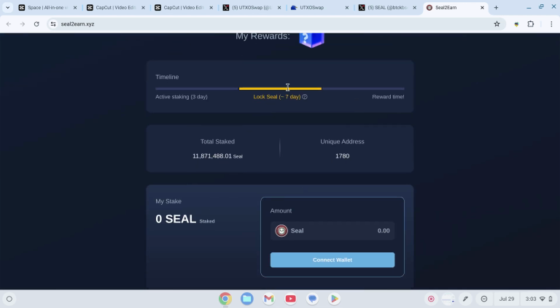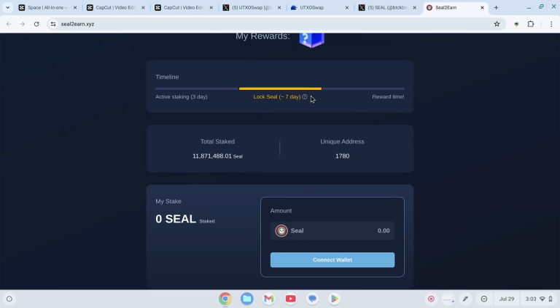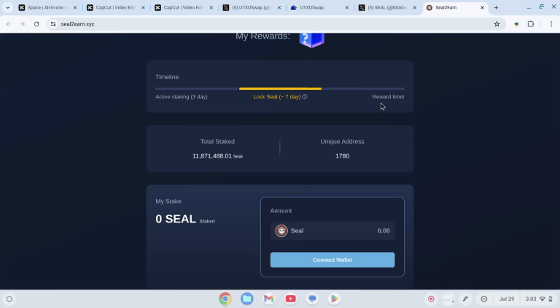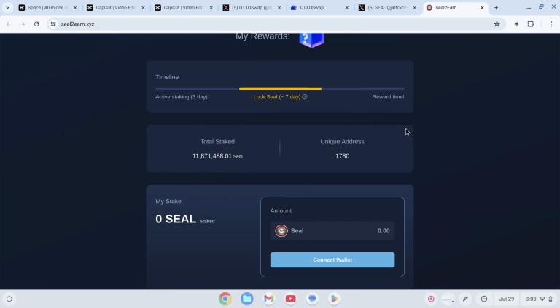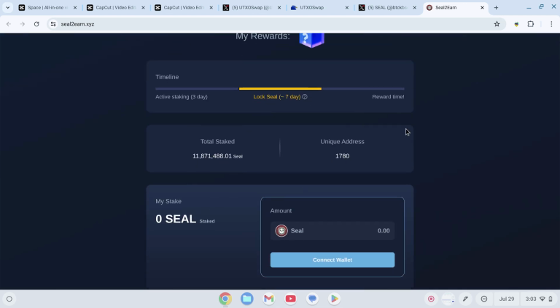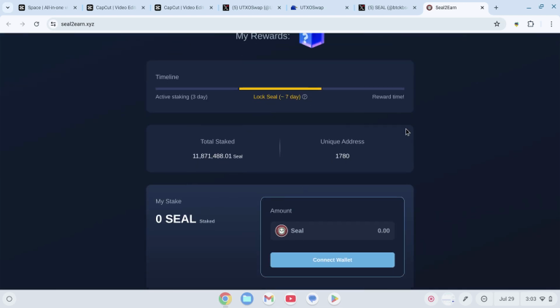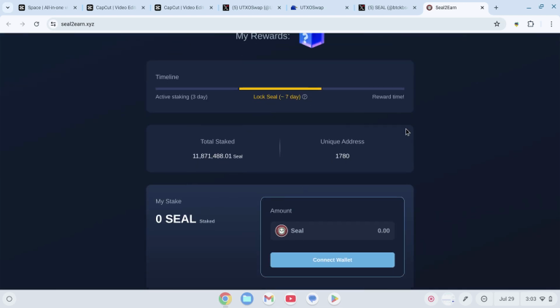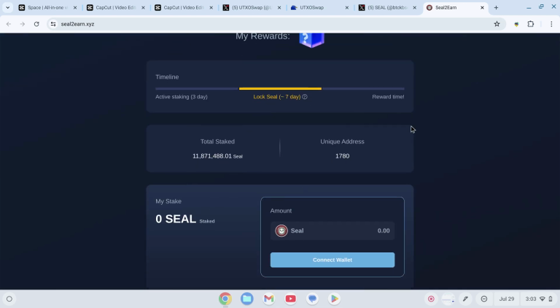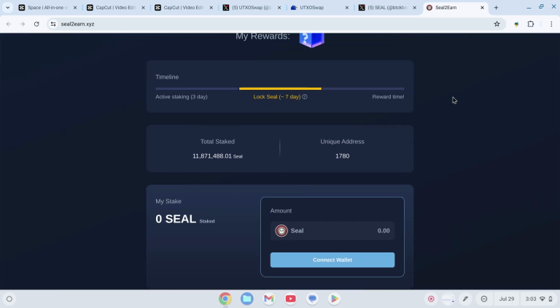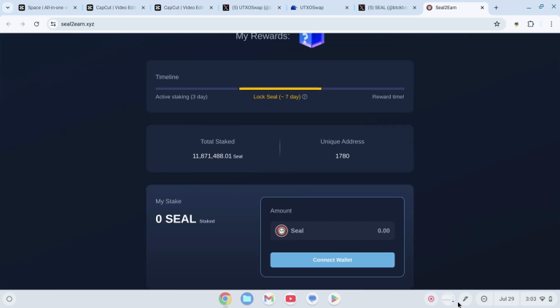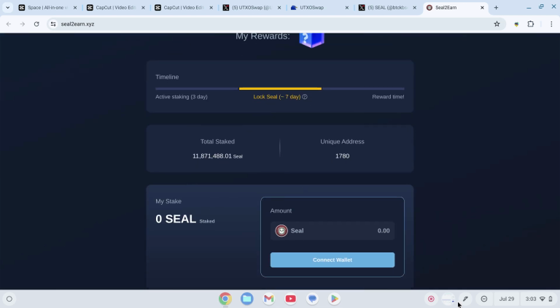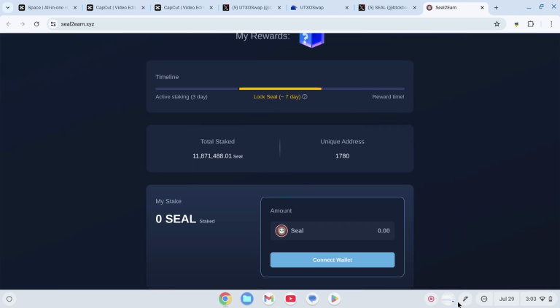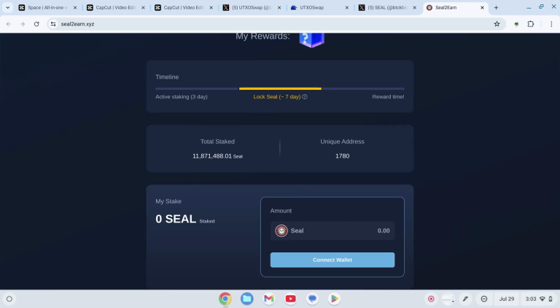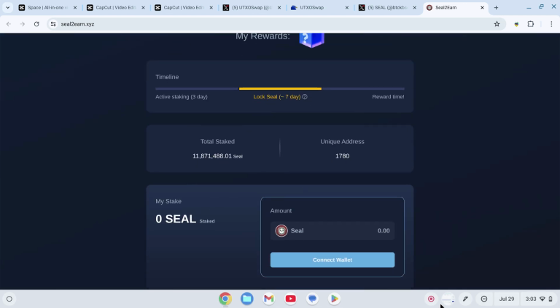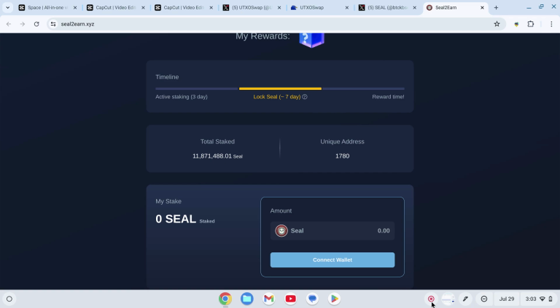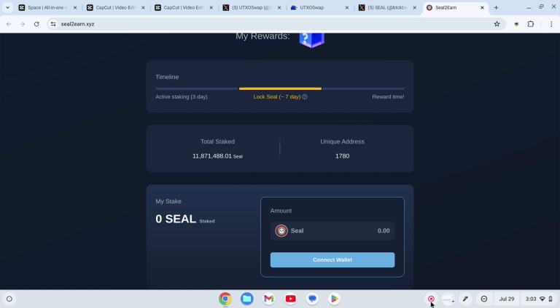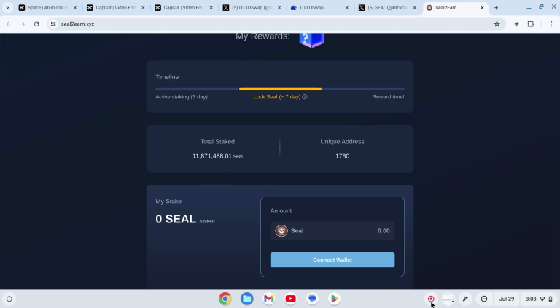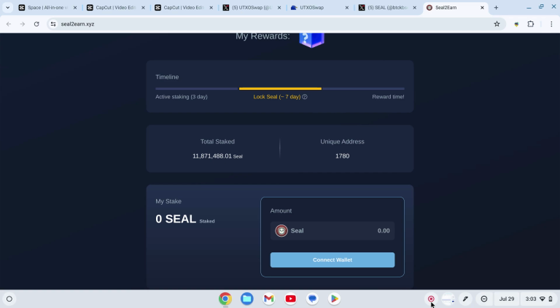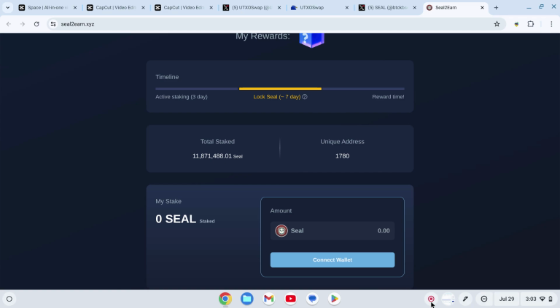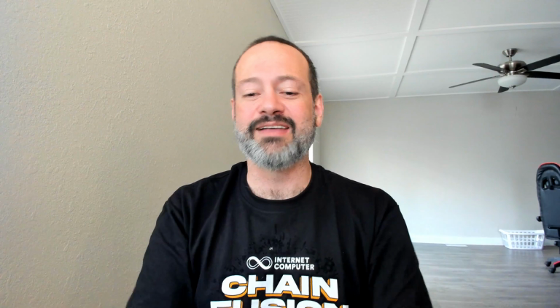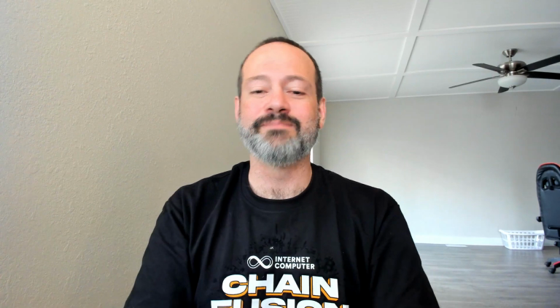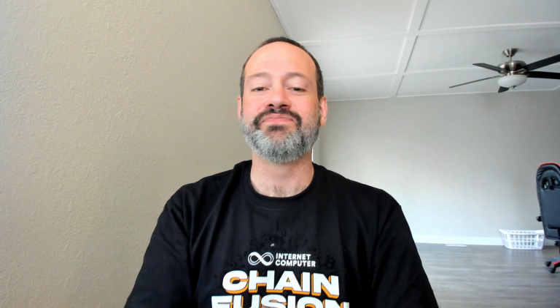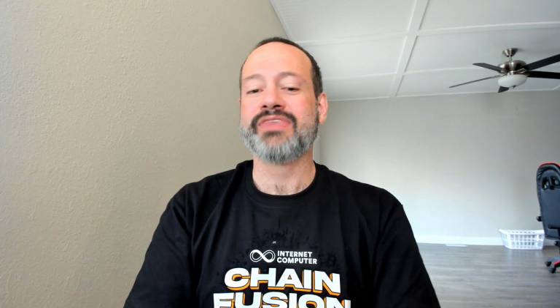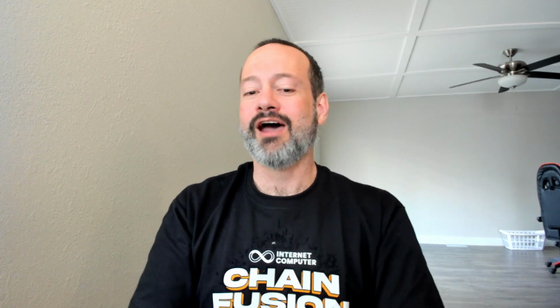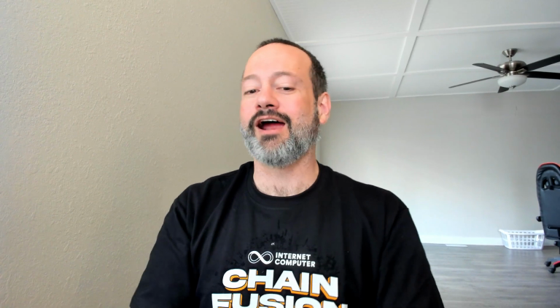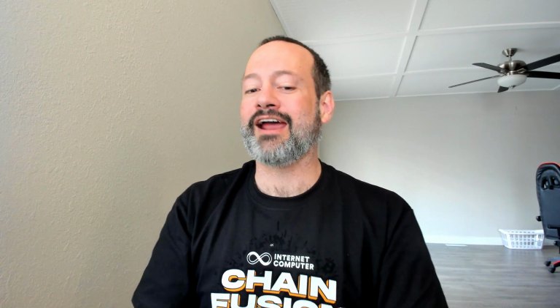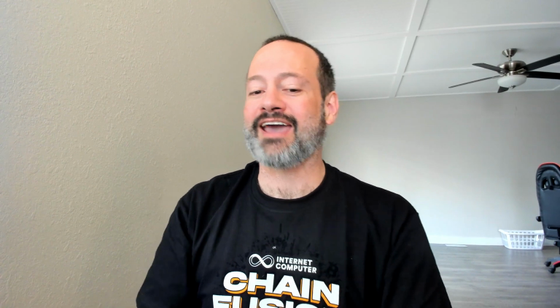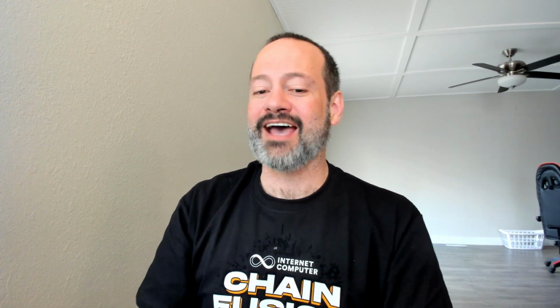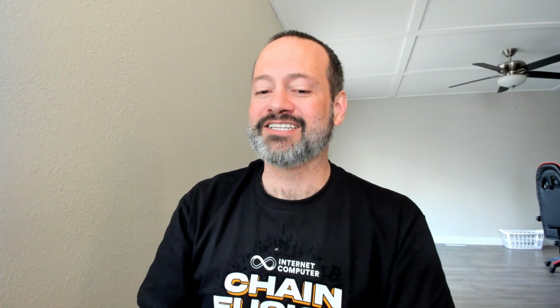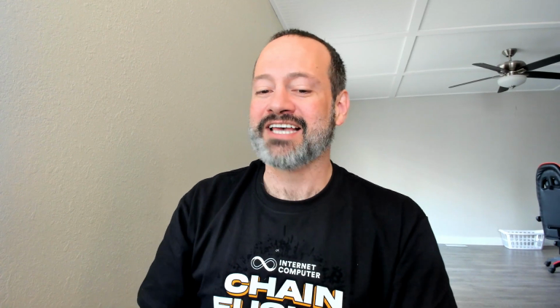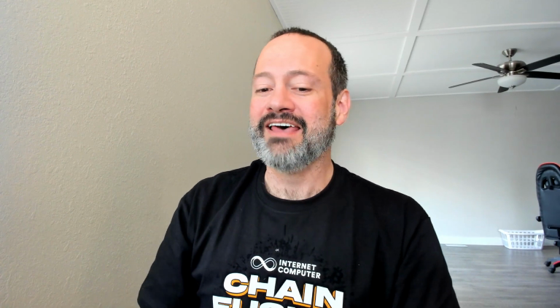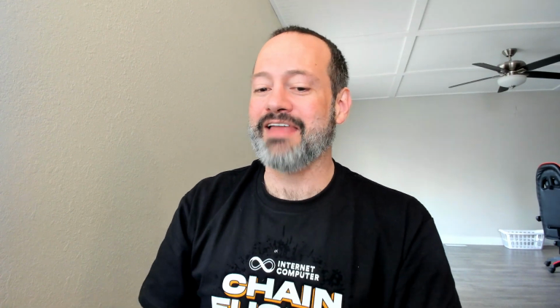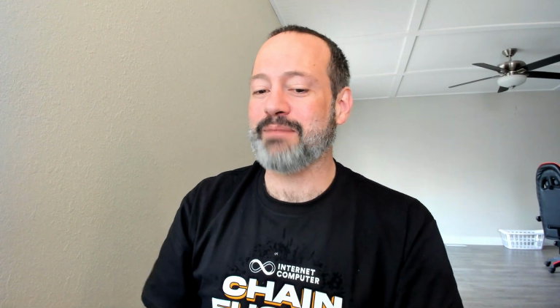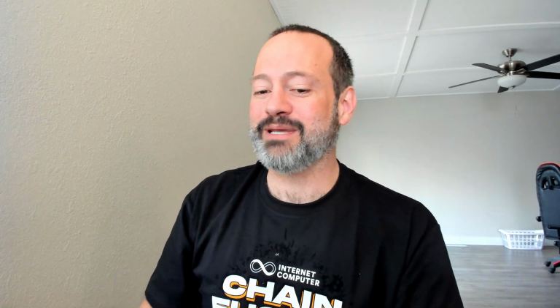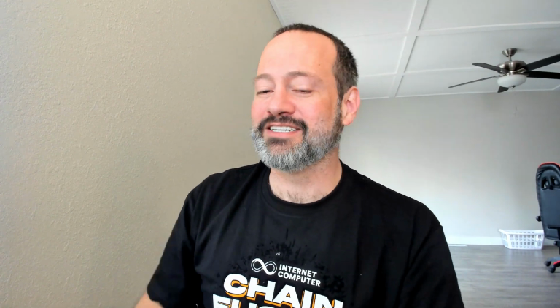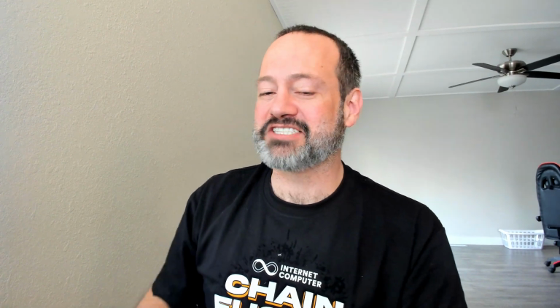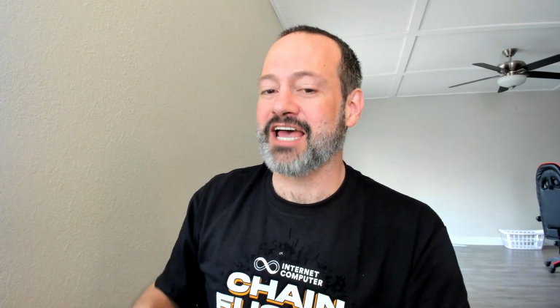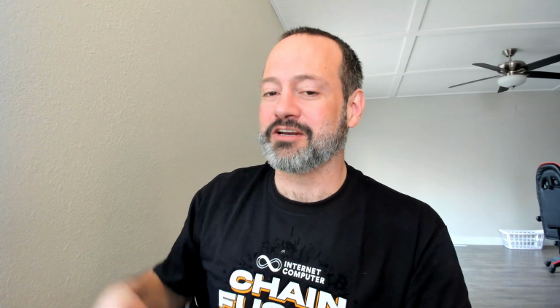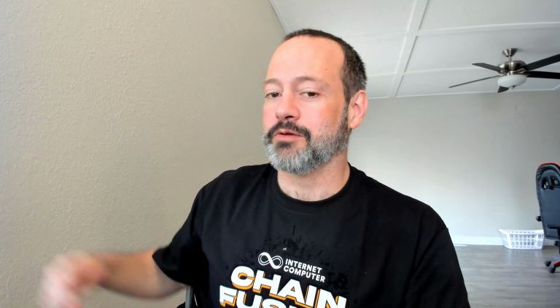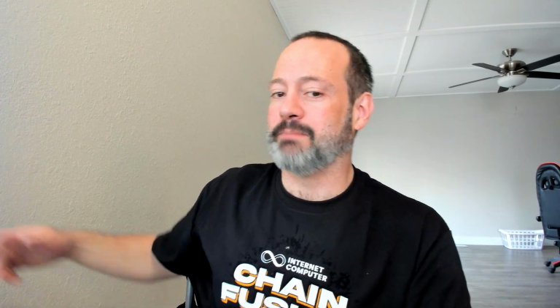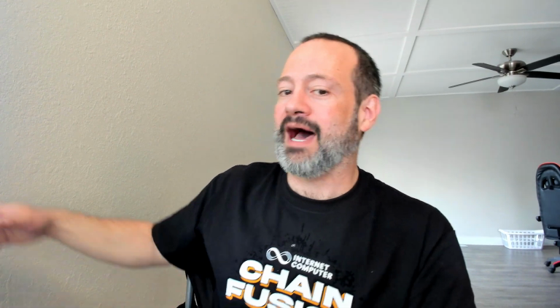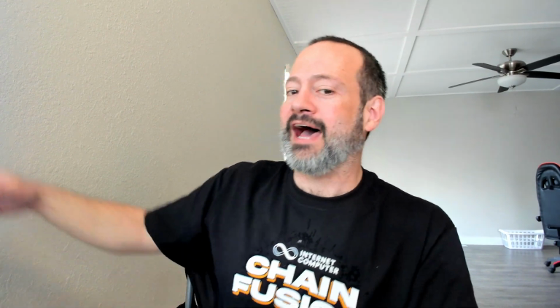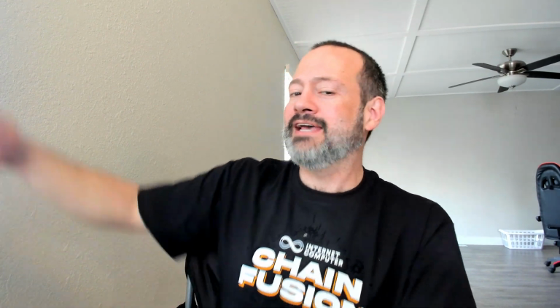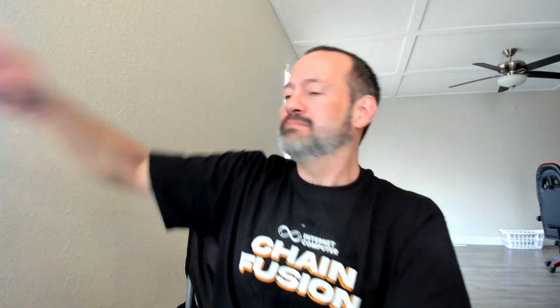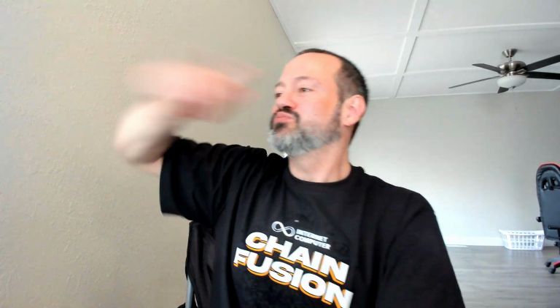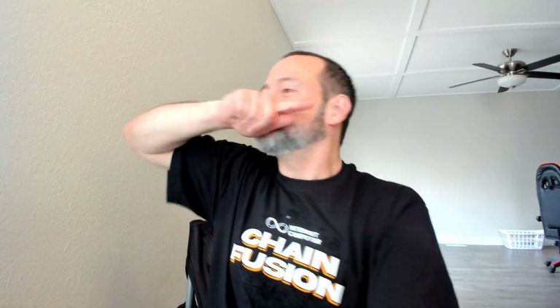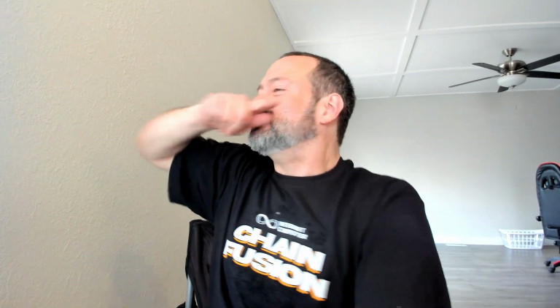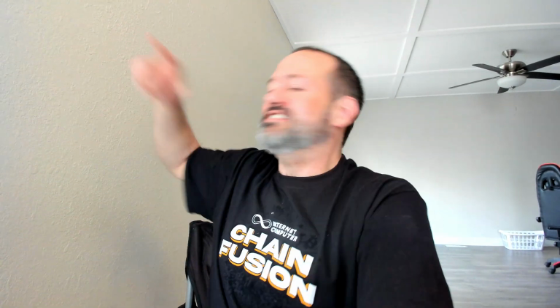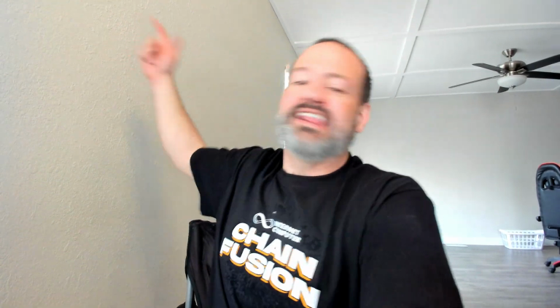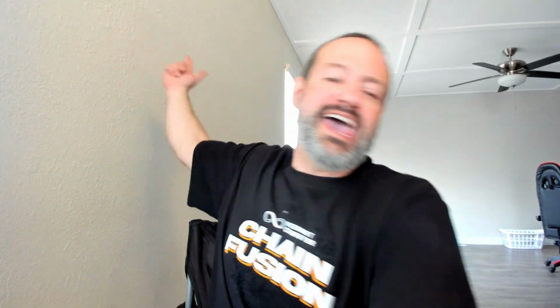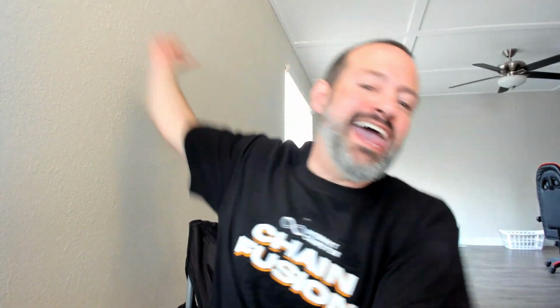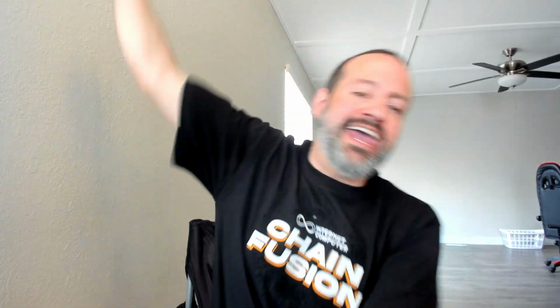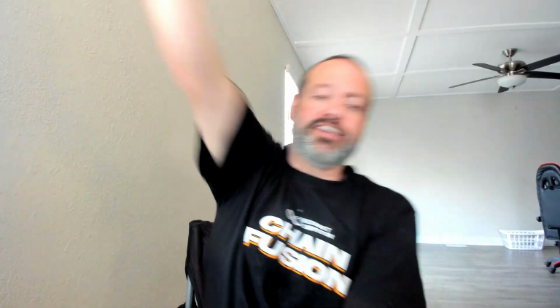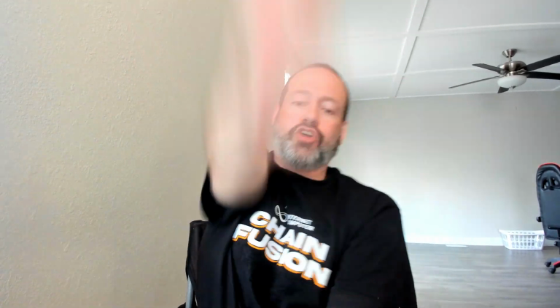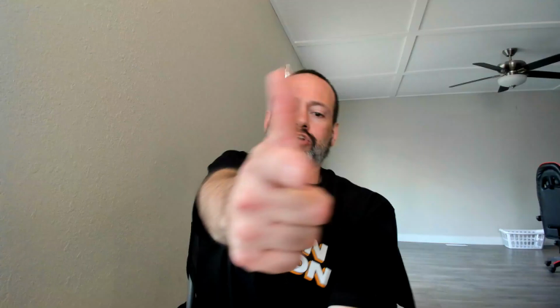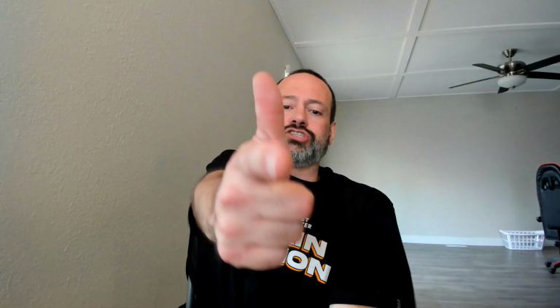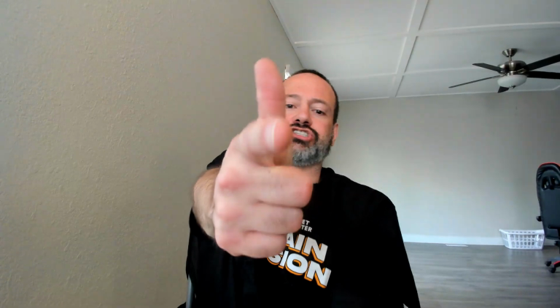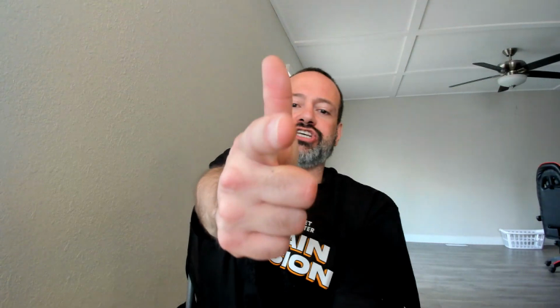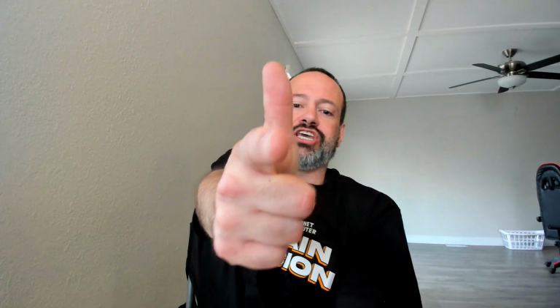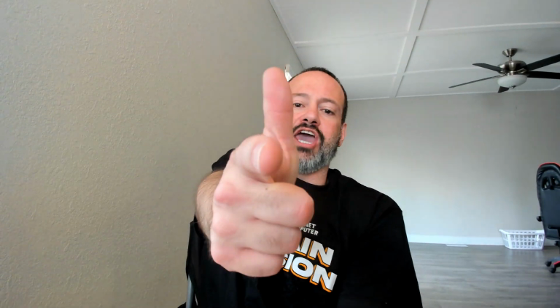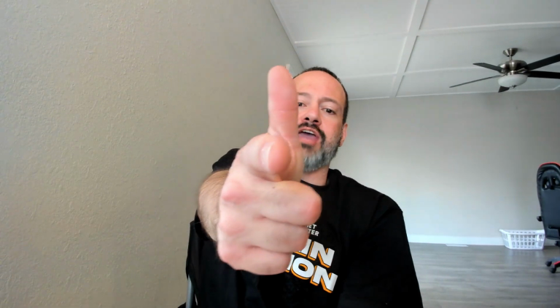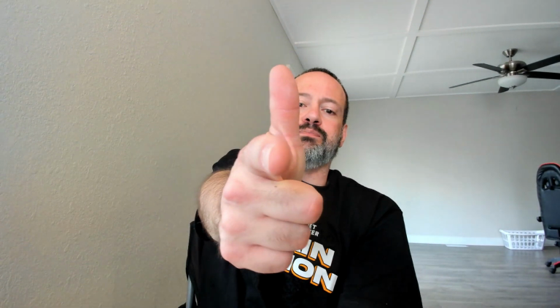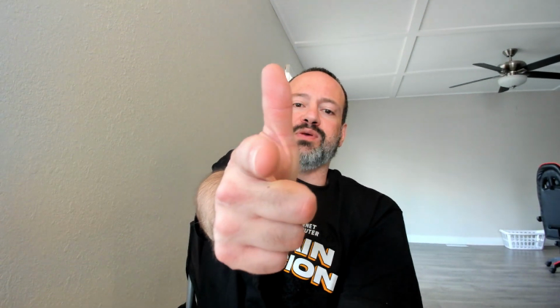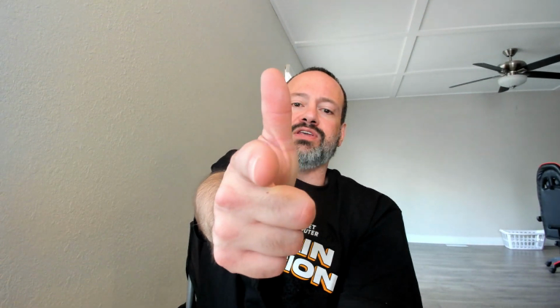Seal to Earn is your gateway to efficient and secure Bitcoin layer 2 transactions on Nervos CKB. Join the revolution today. Goodbye and good CKB.